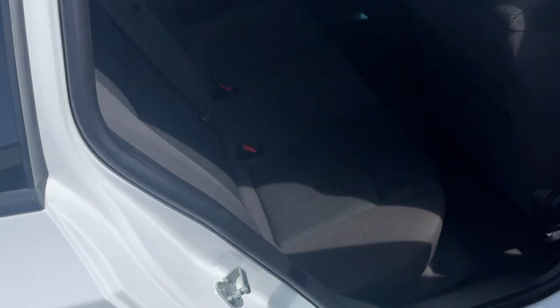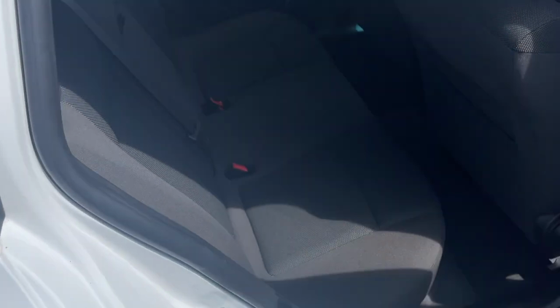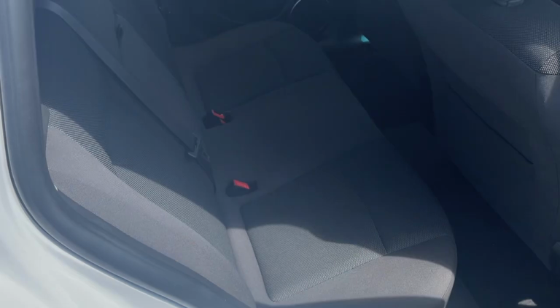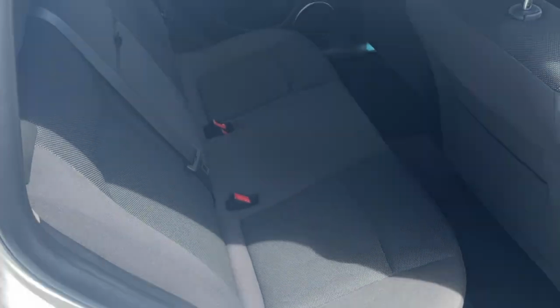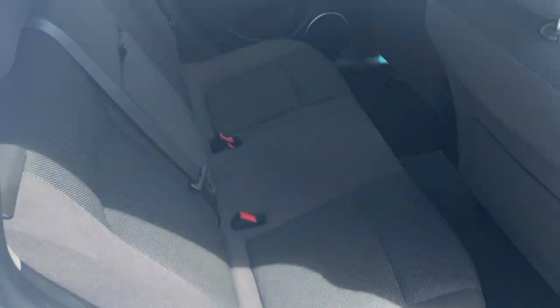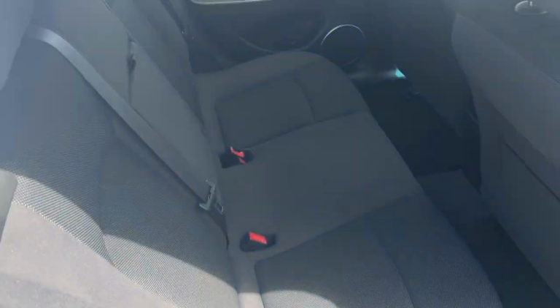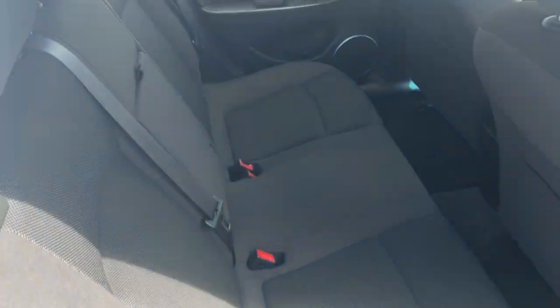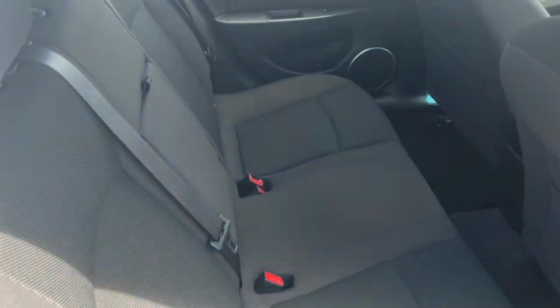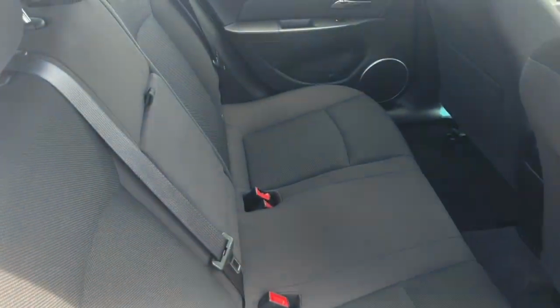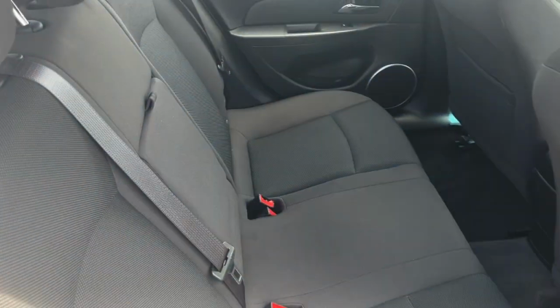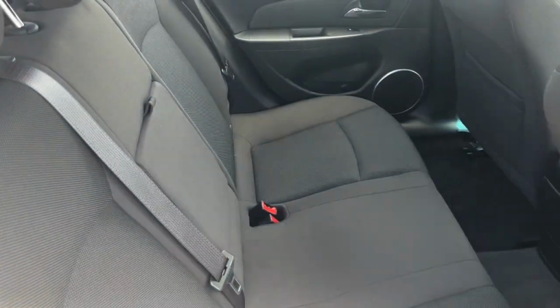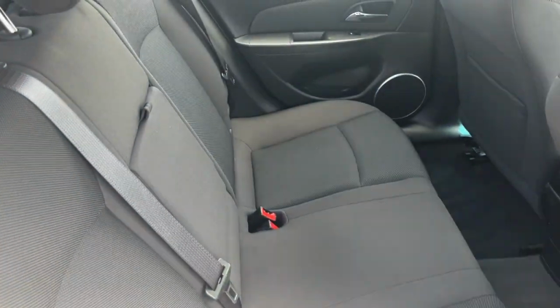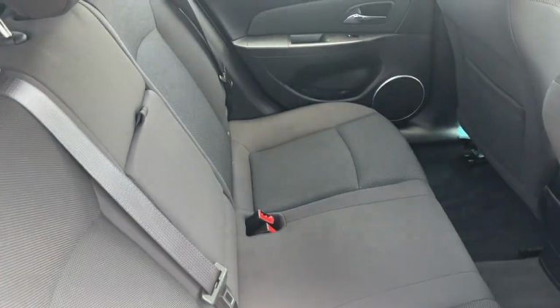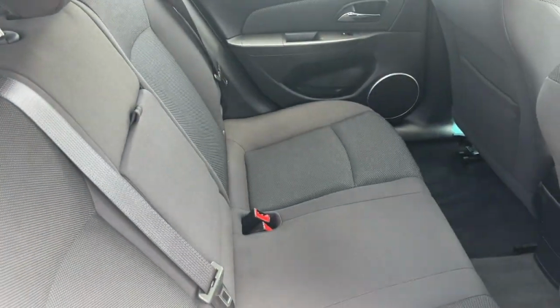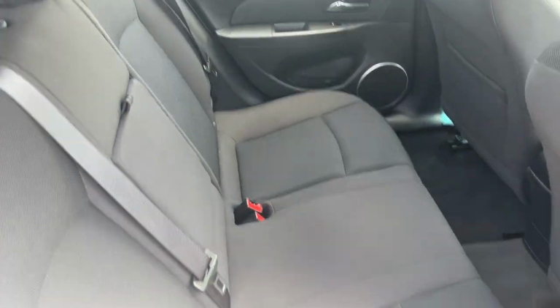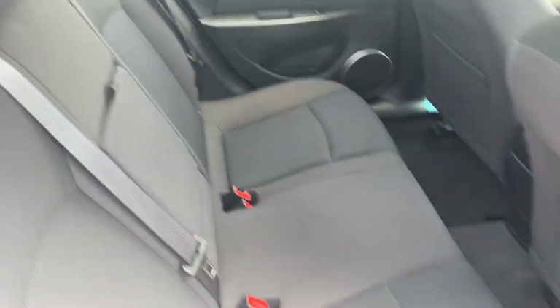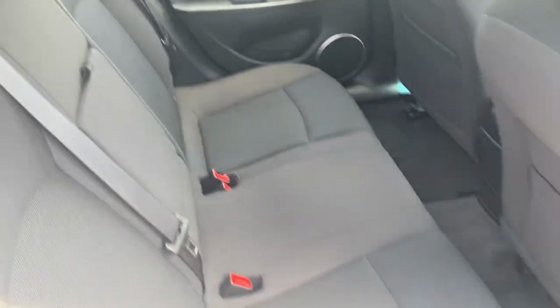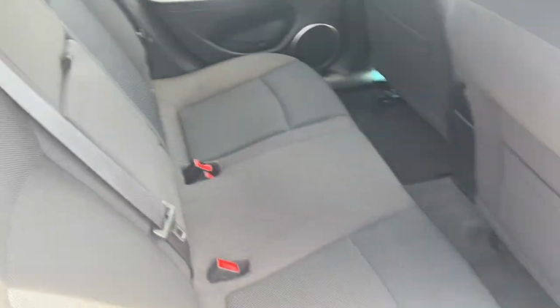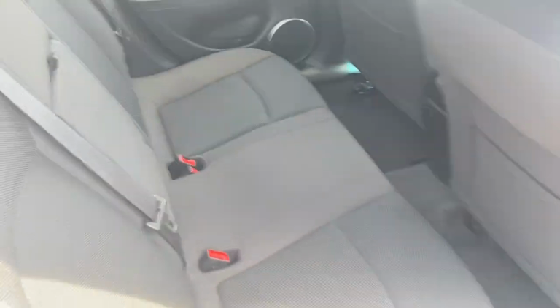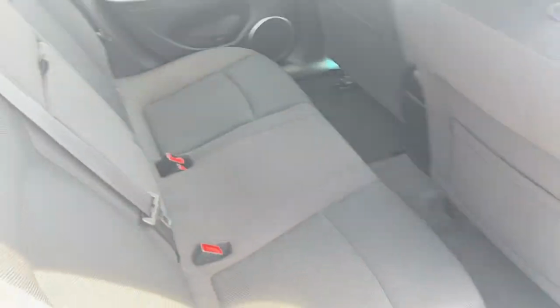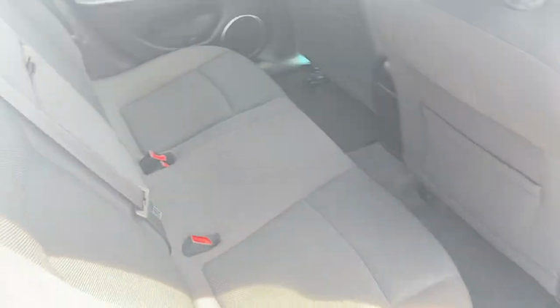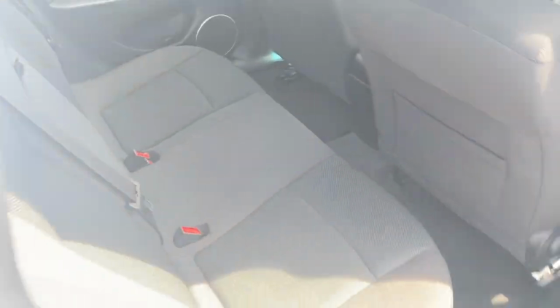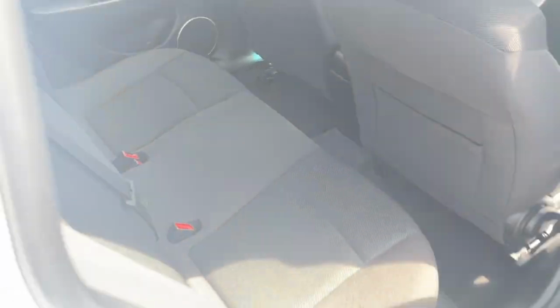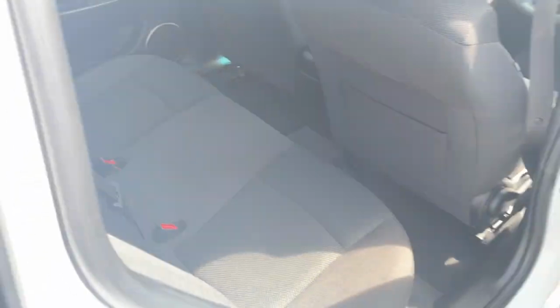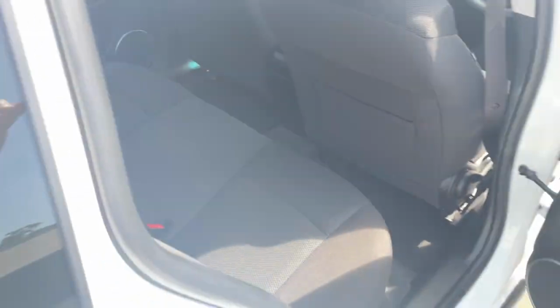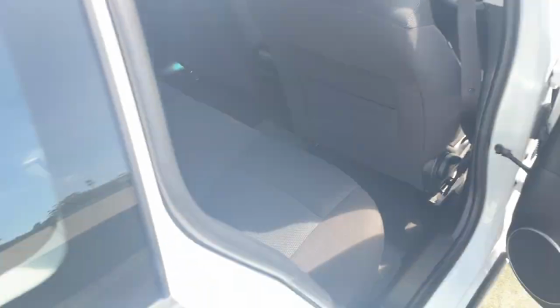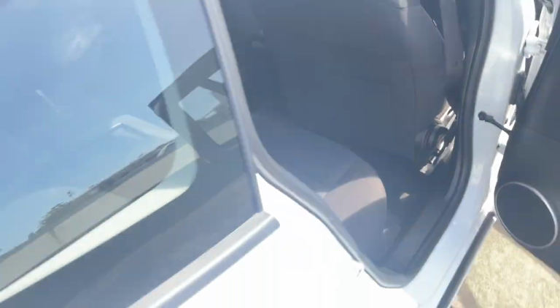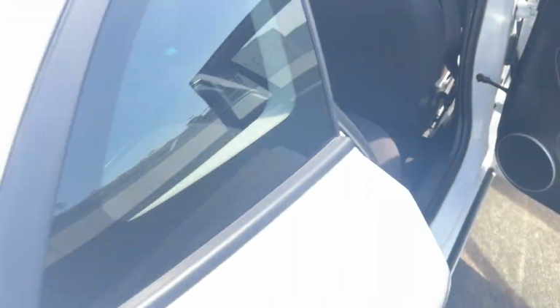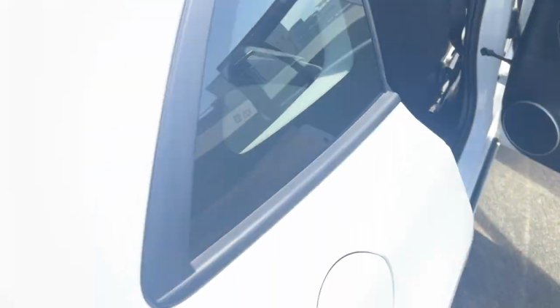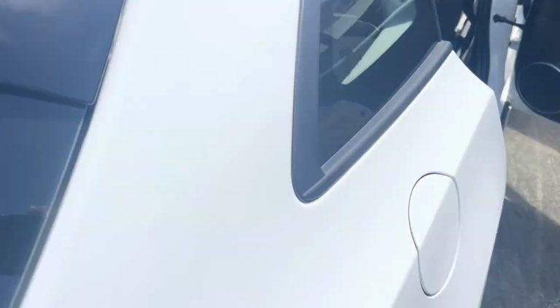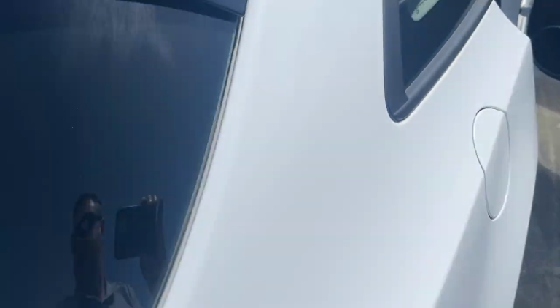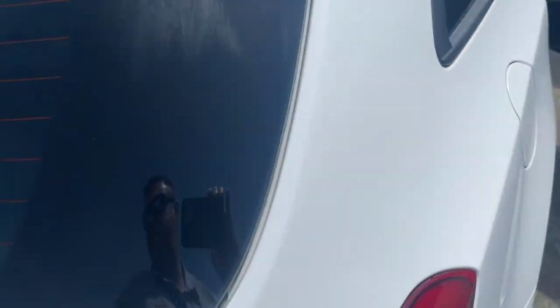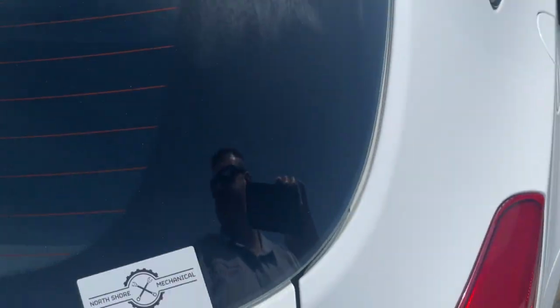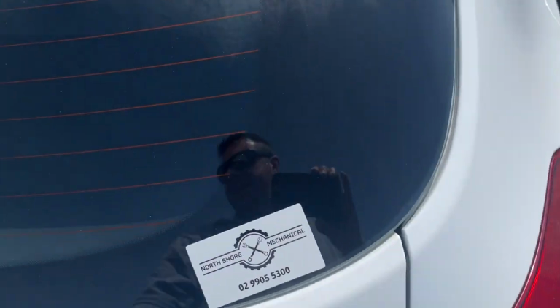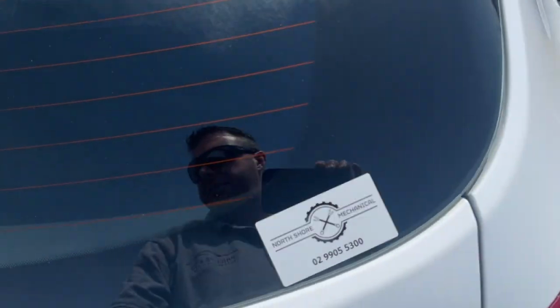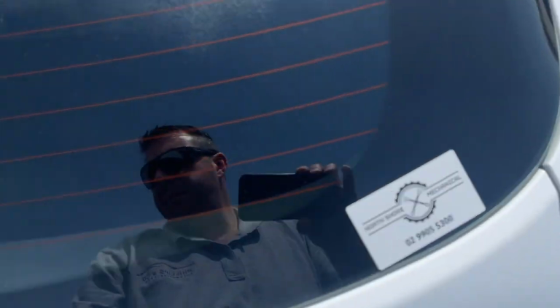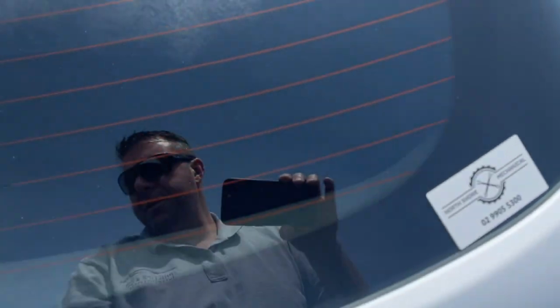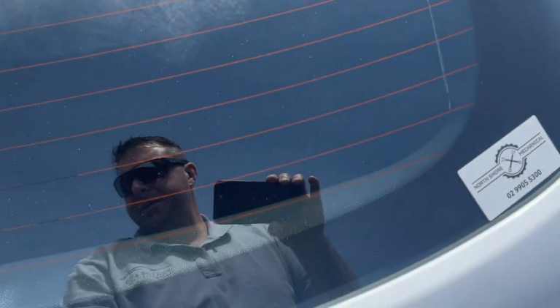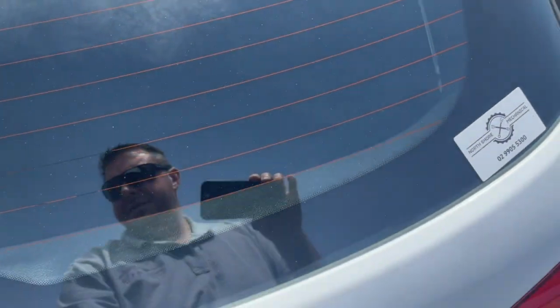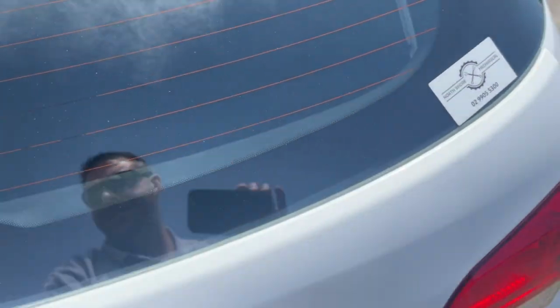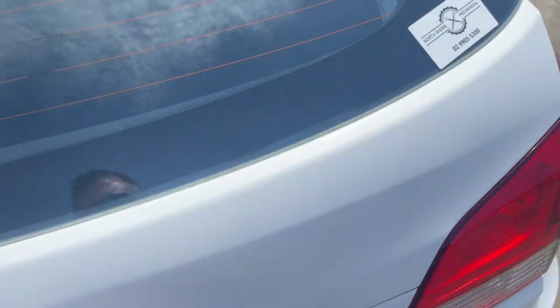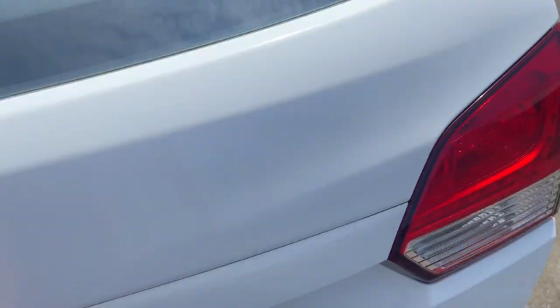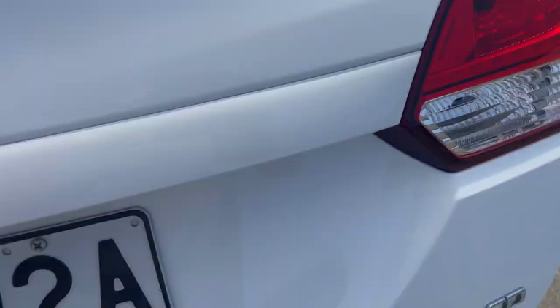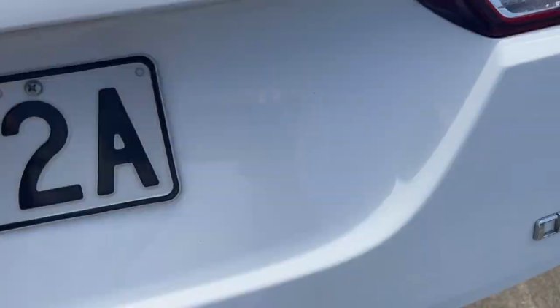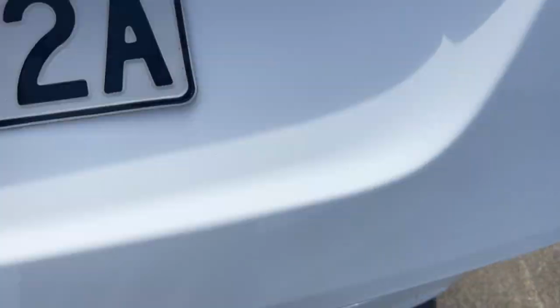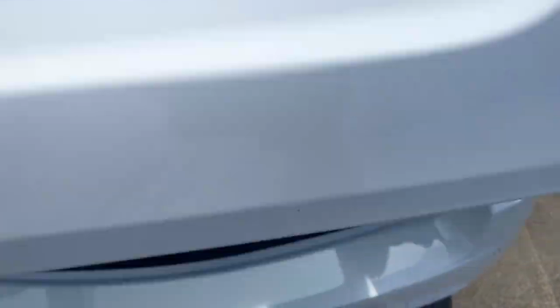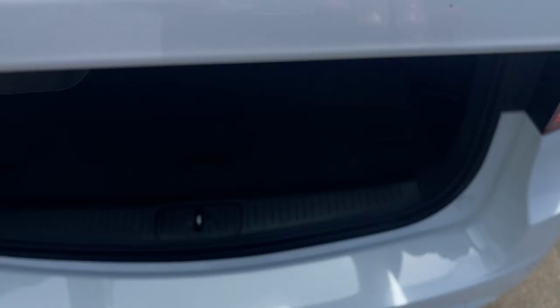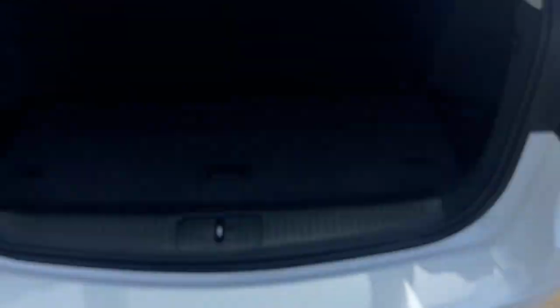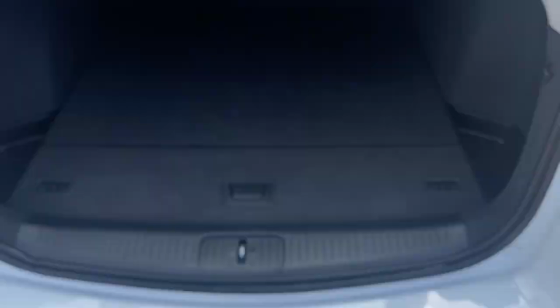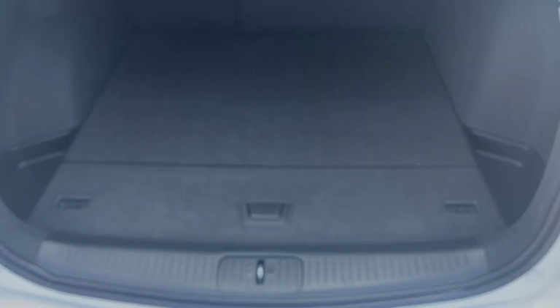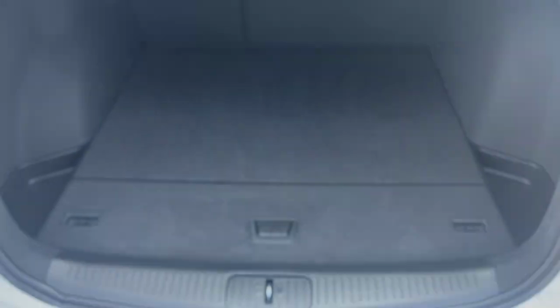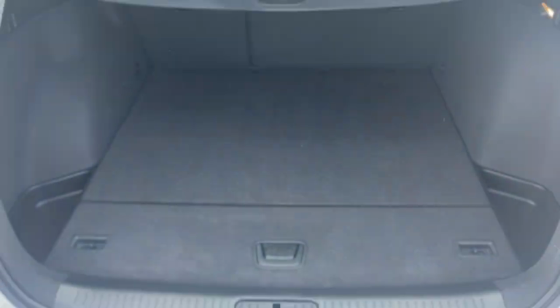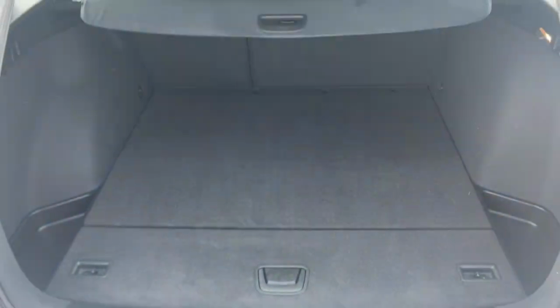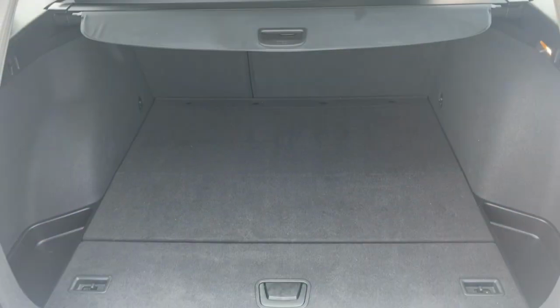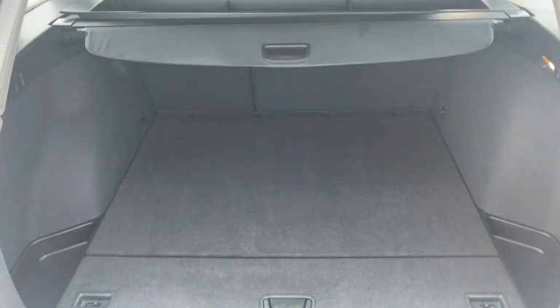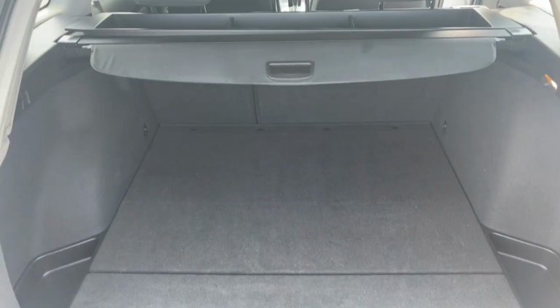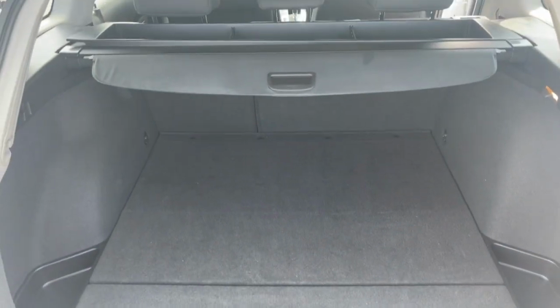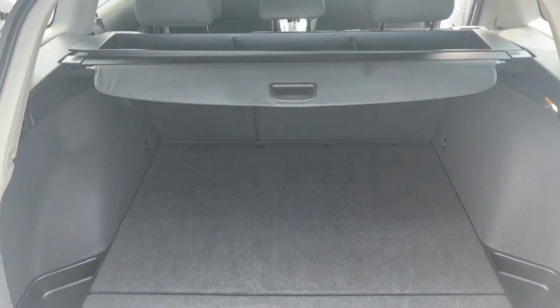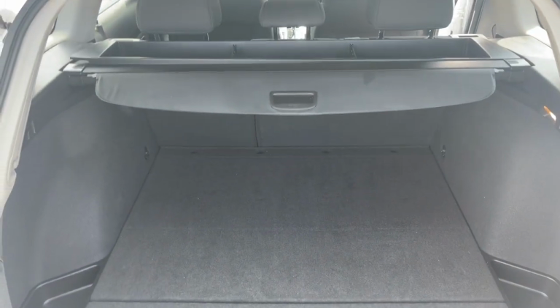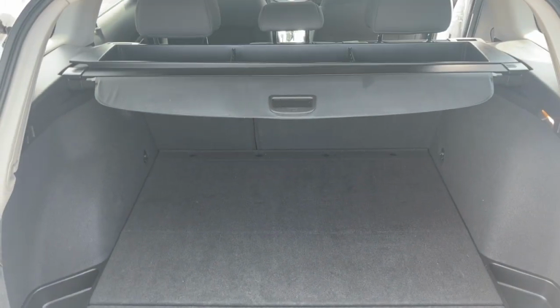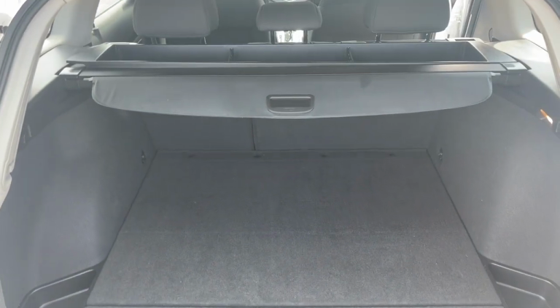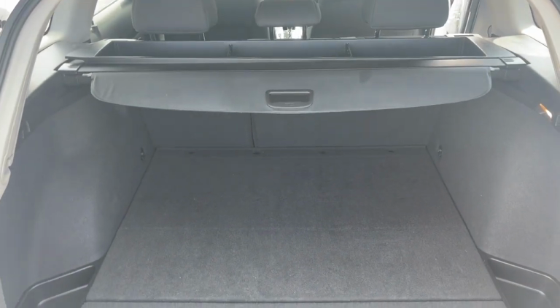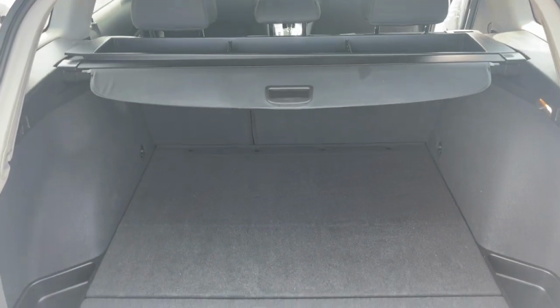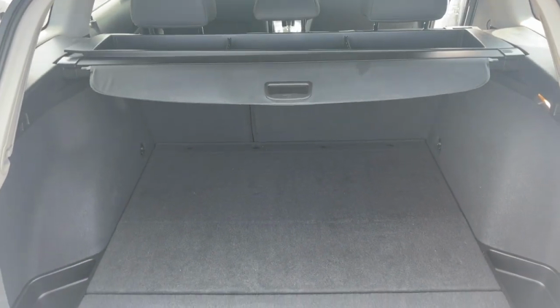There's your back seat, all looking very nice. Just to show you inside the boot — a nice big boot as well.